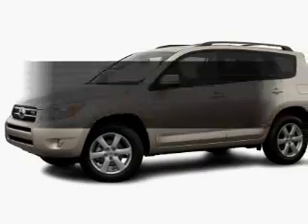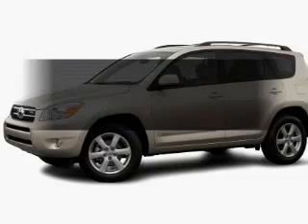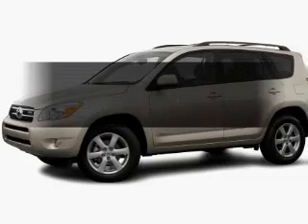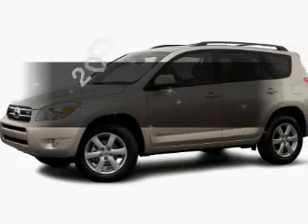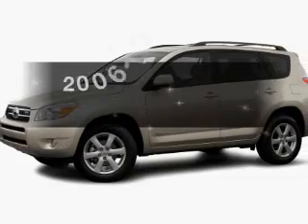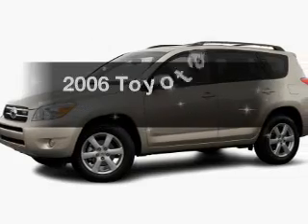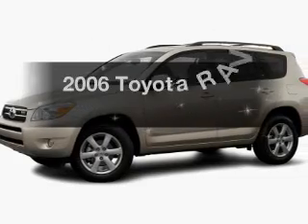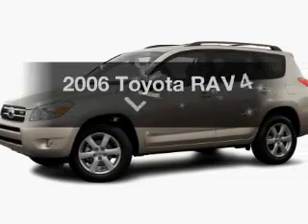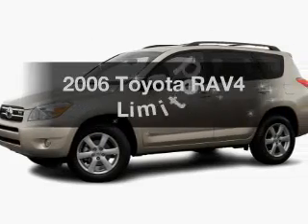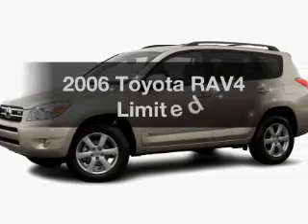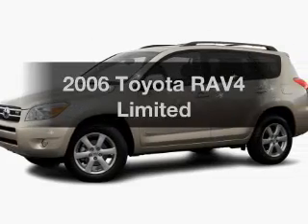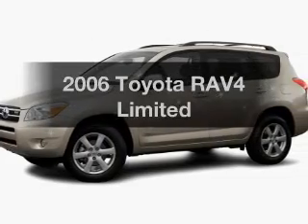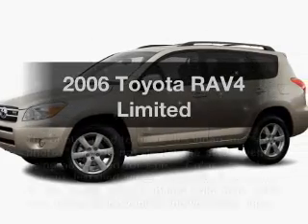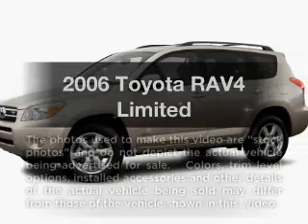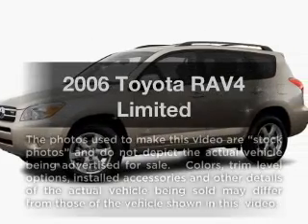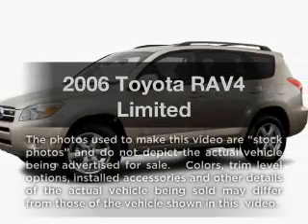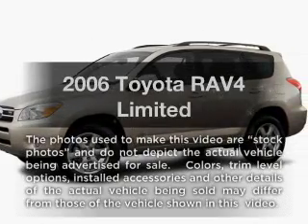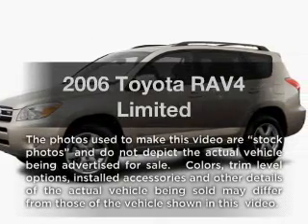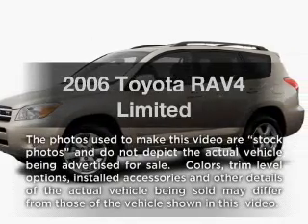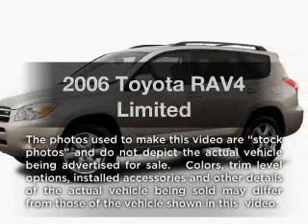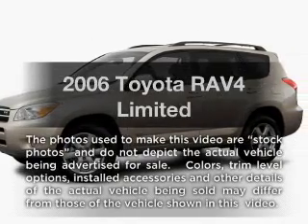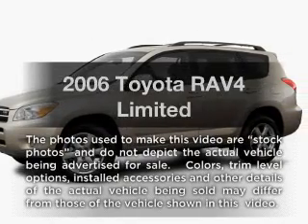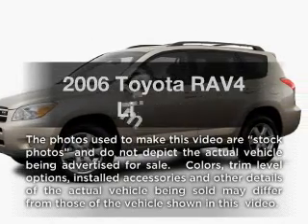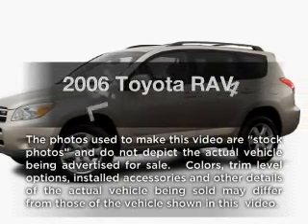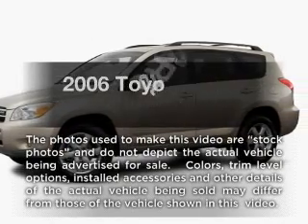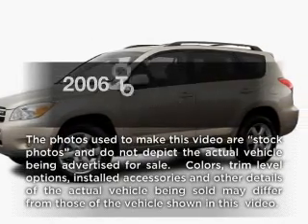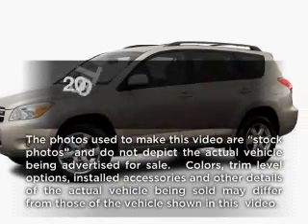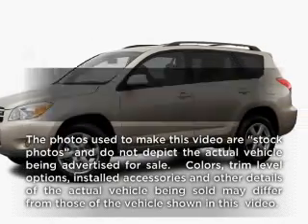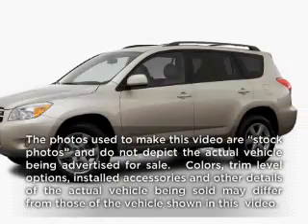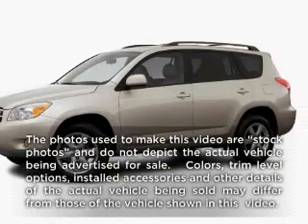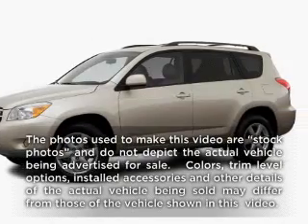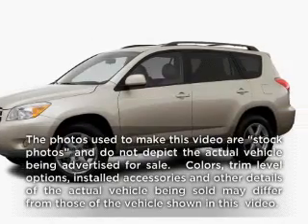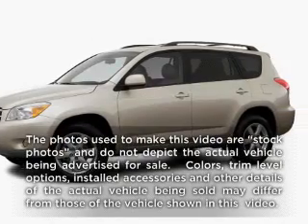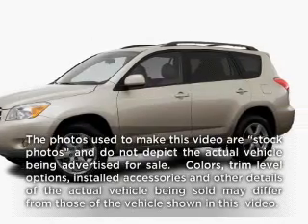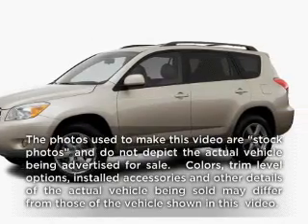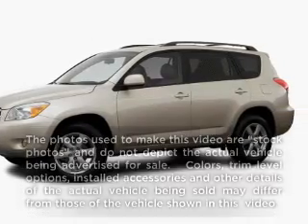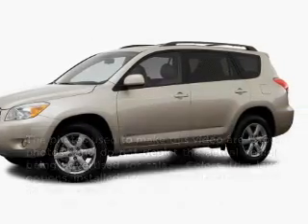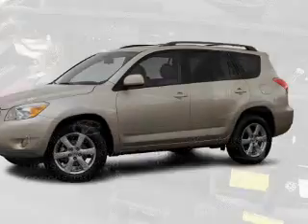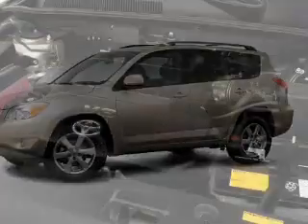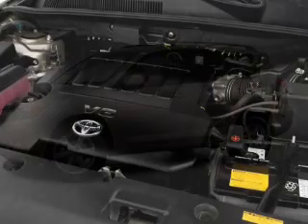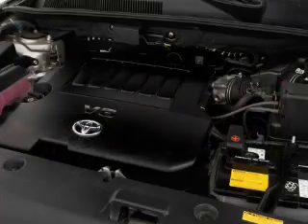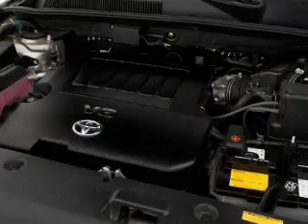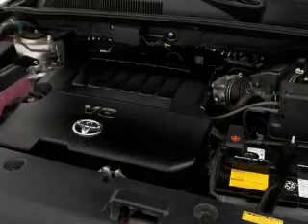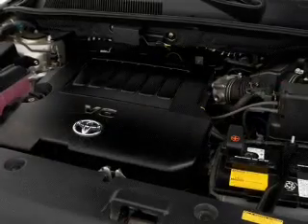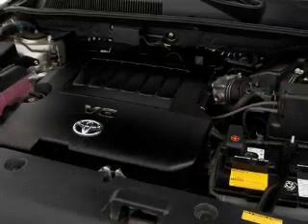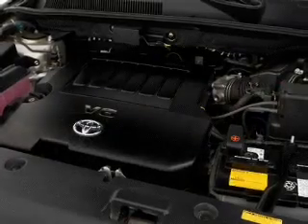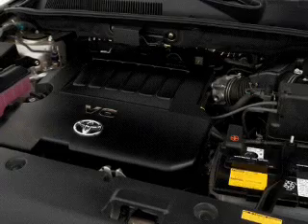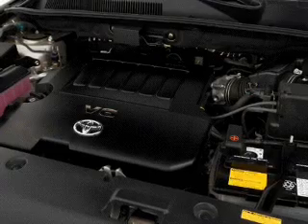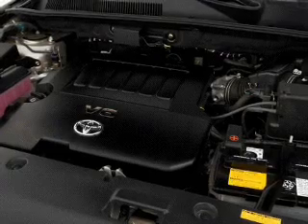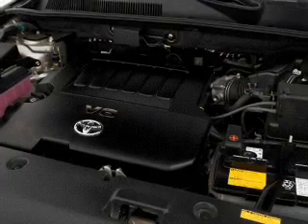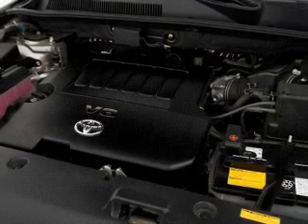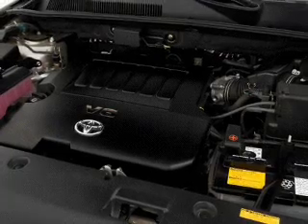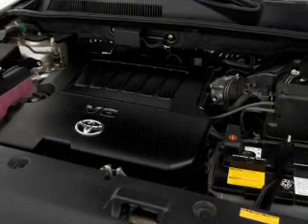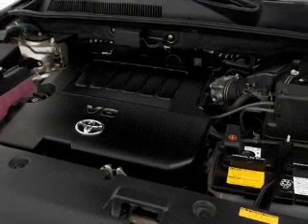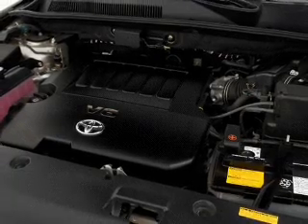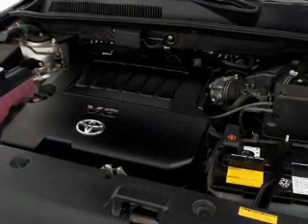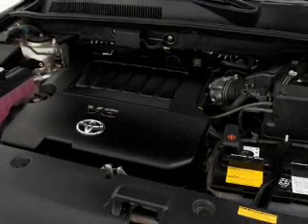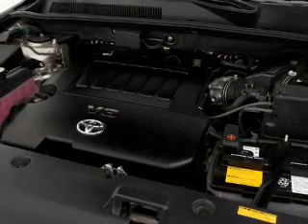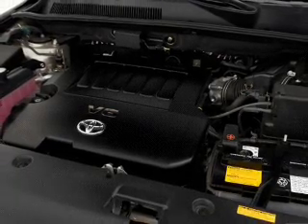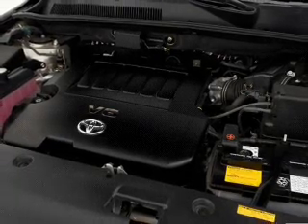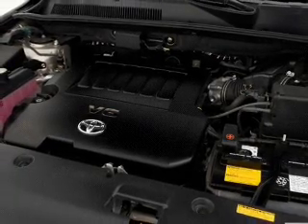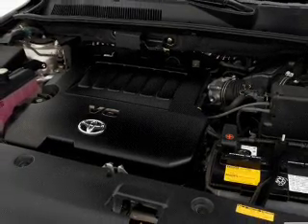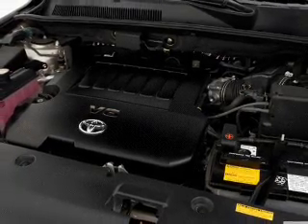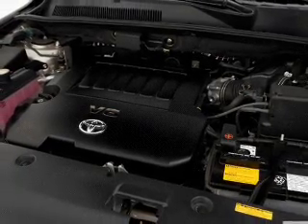Get noticed in this 2006 Toyota RAV4. Travel the roads in style and comfort in this great vehicle.